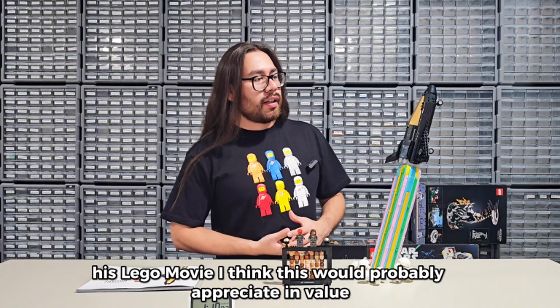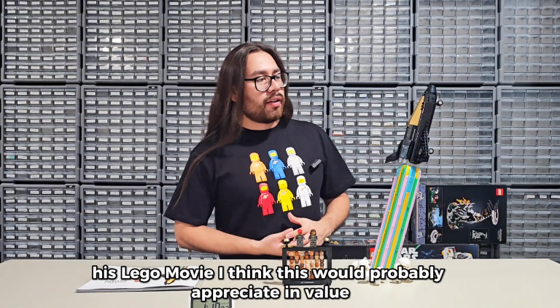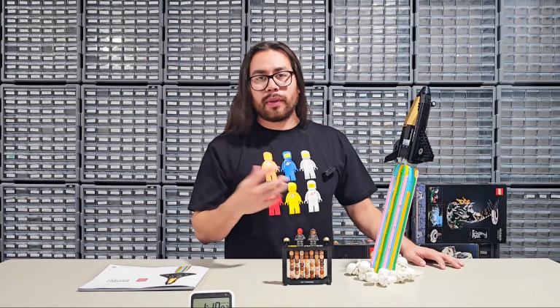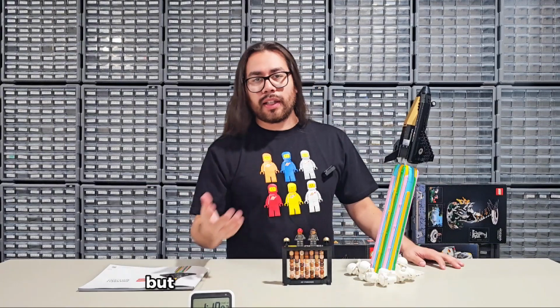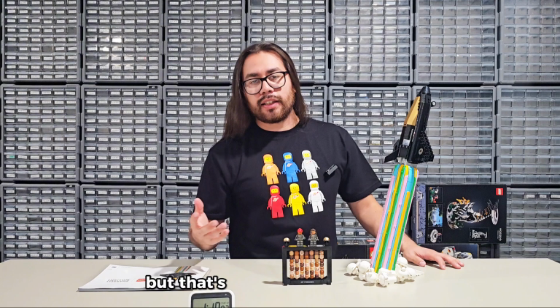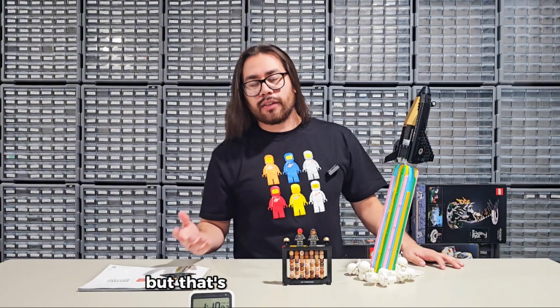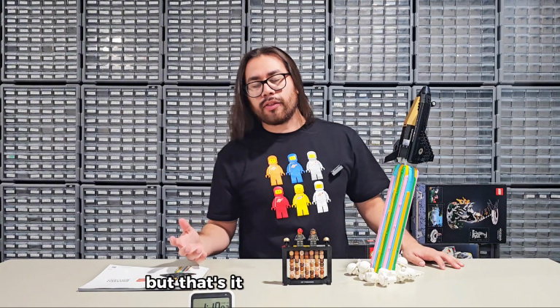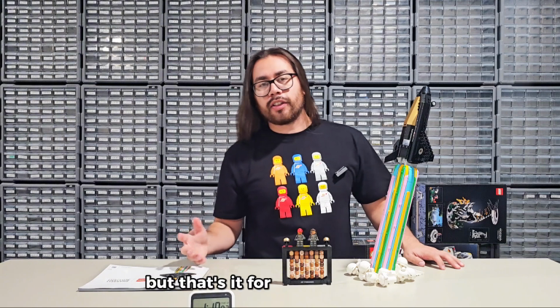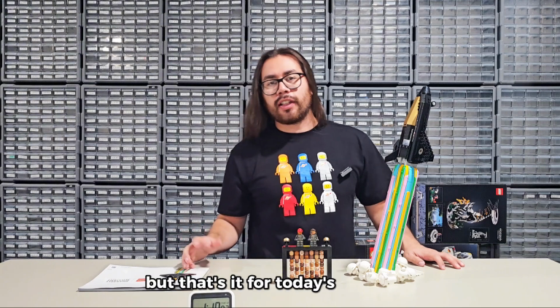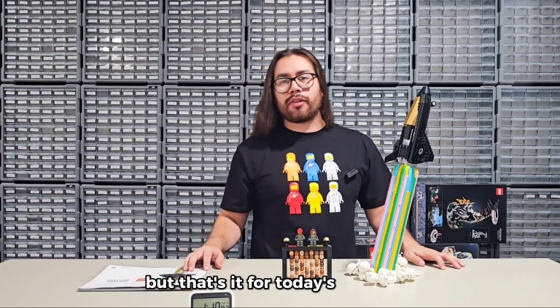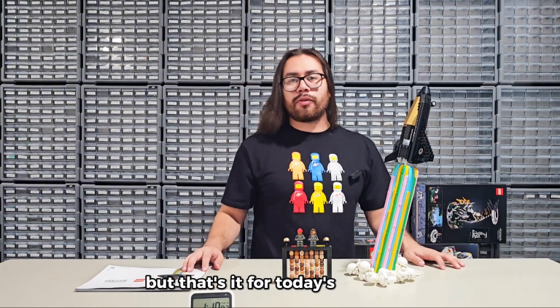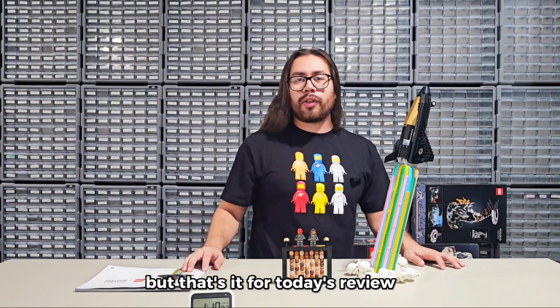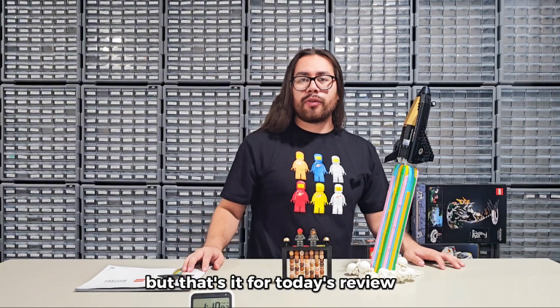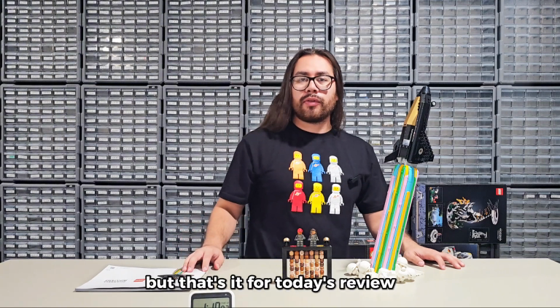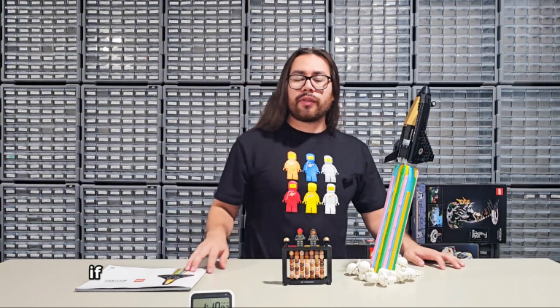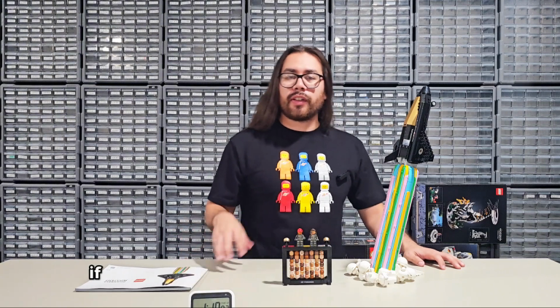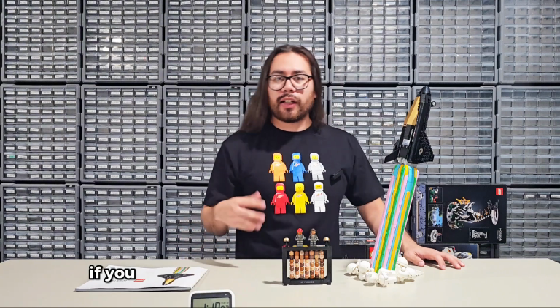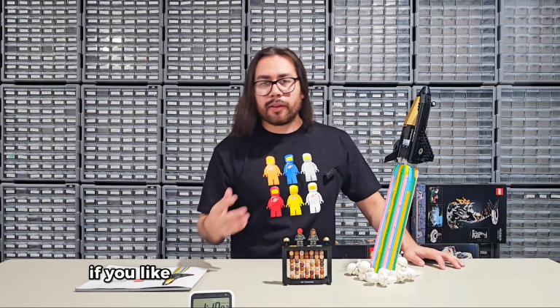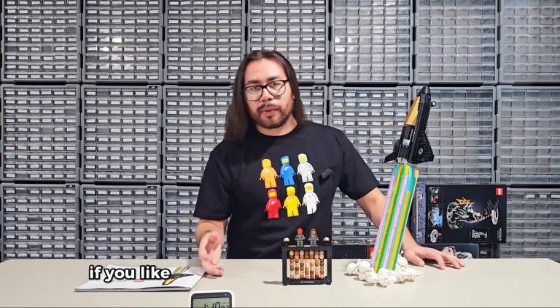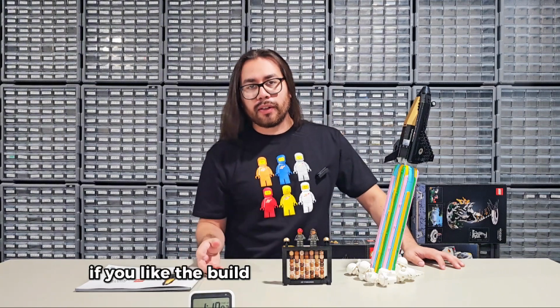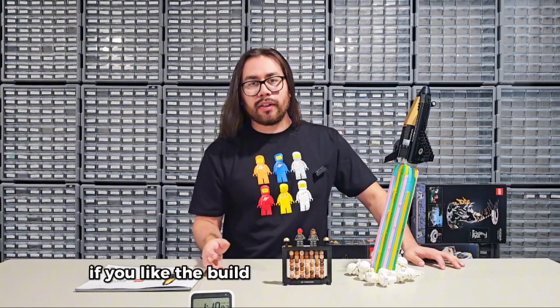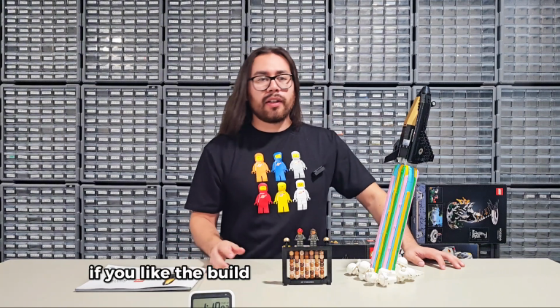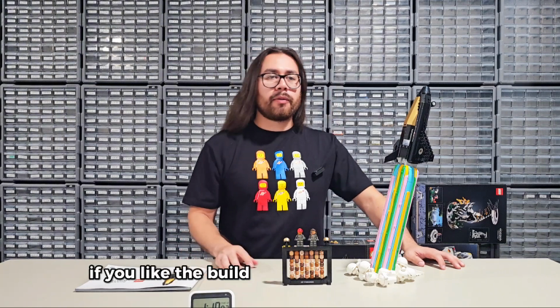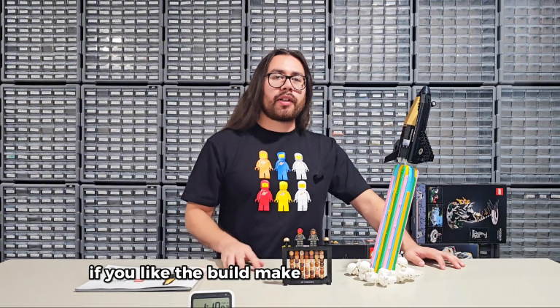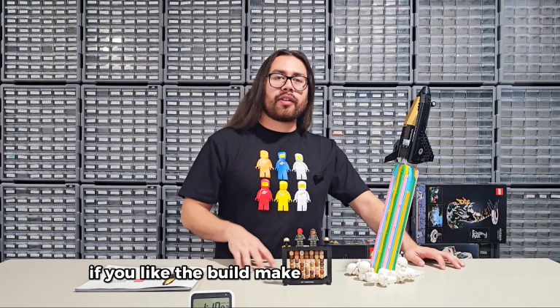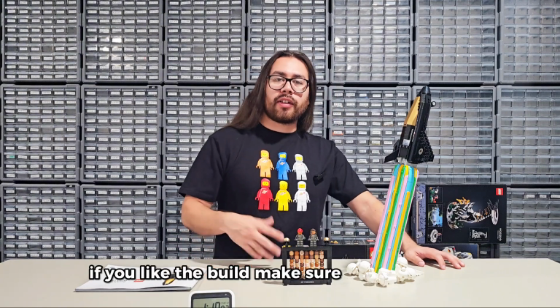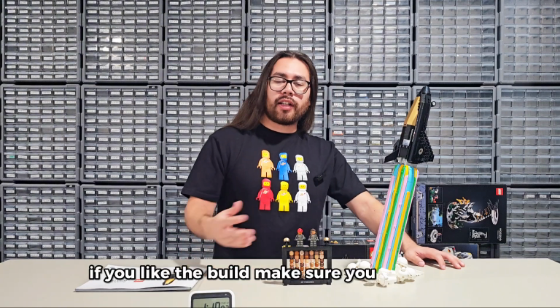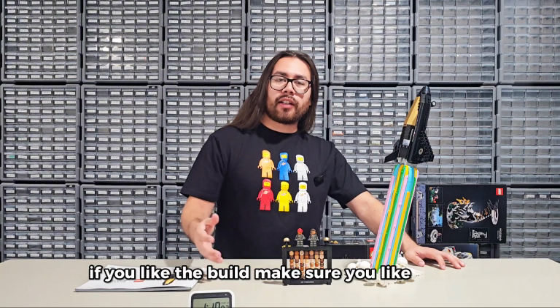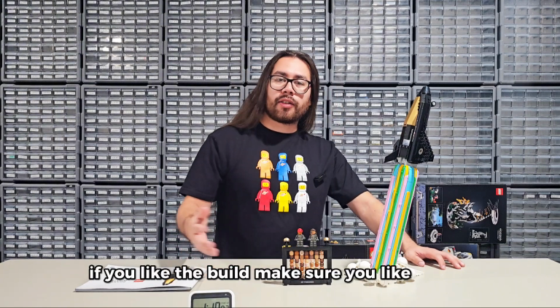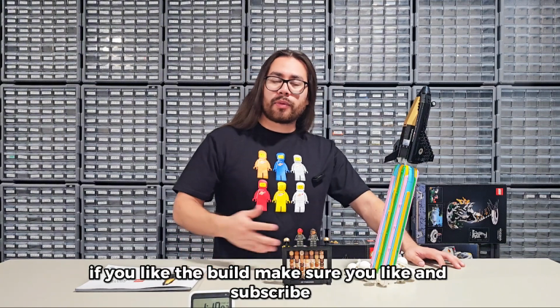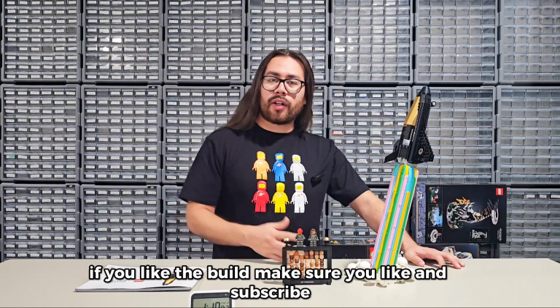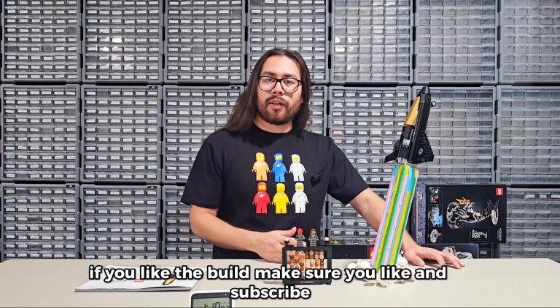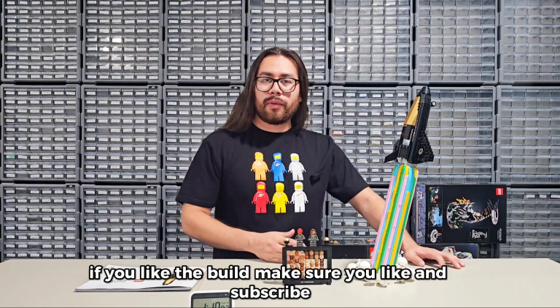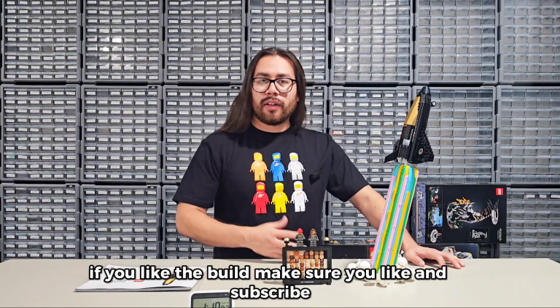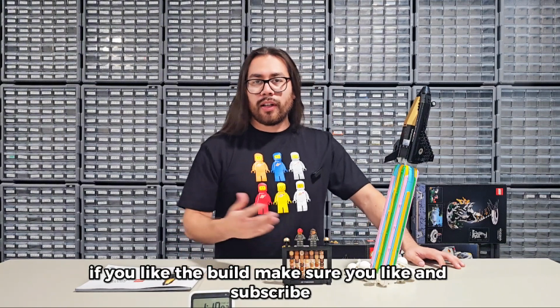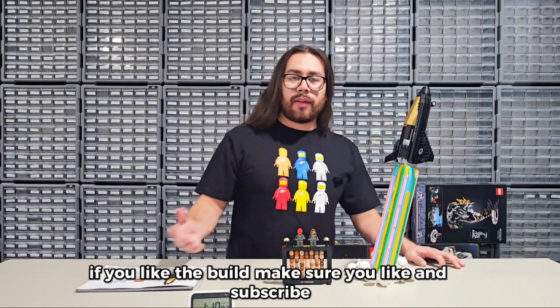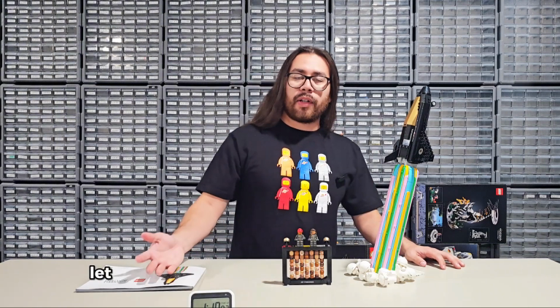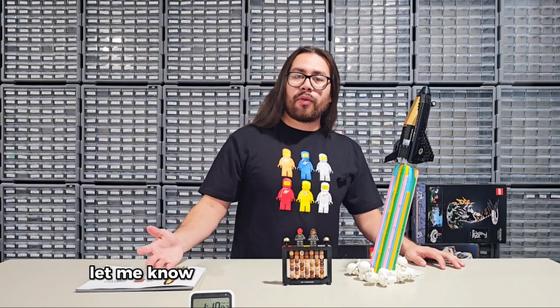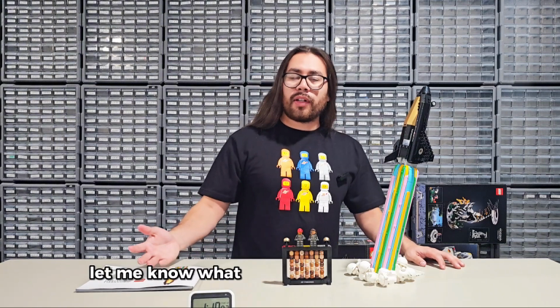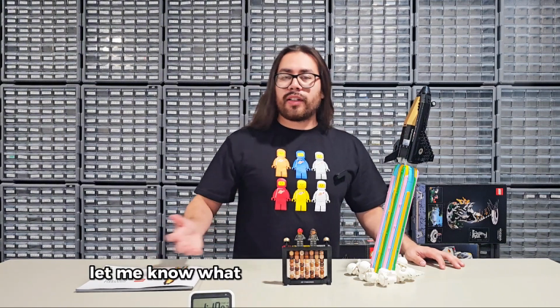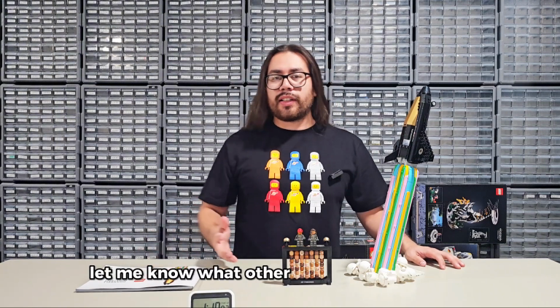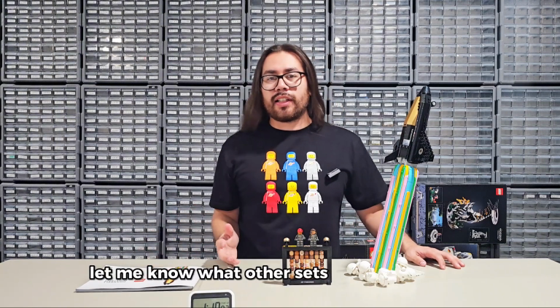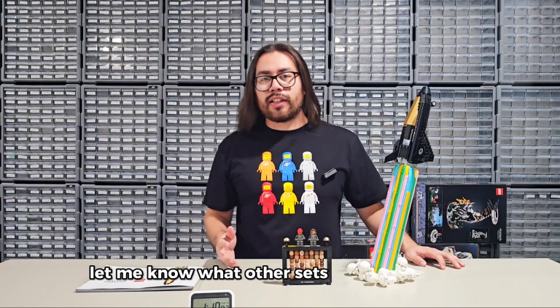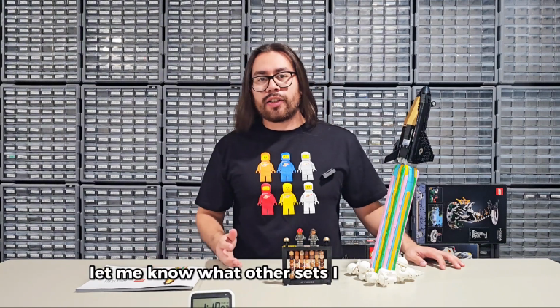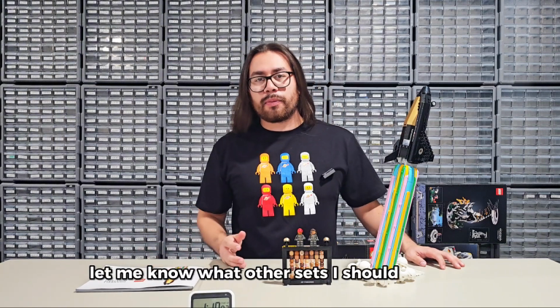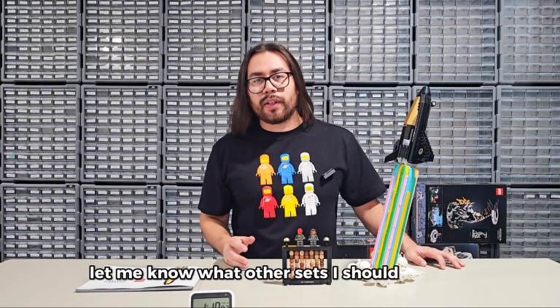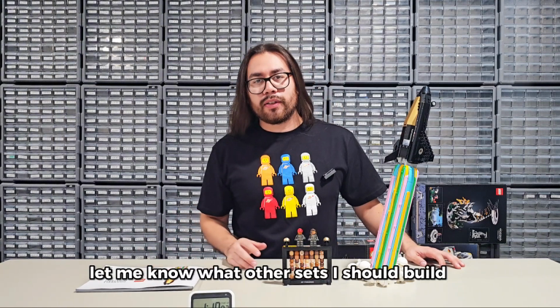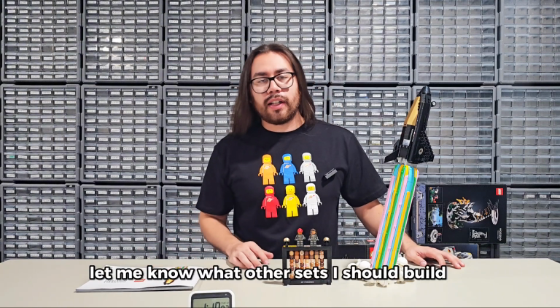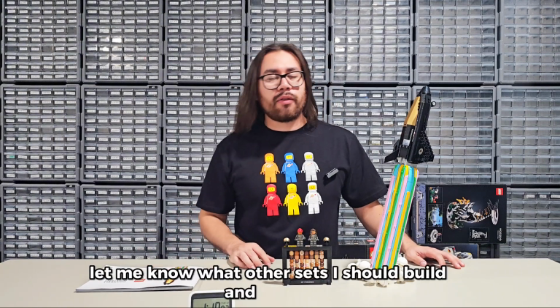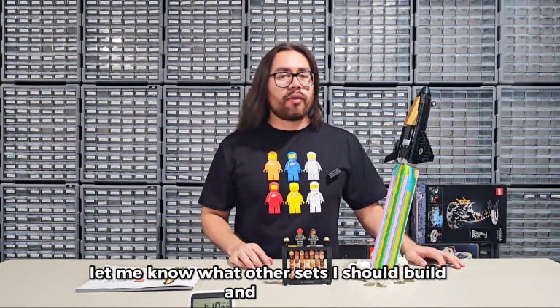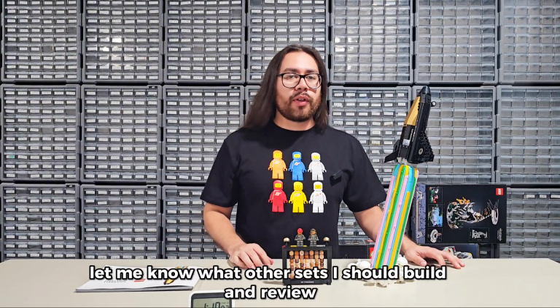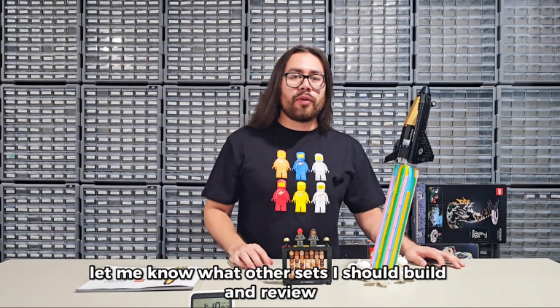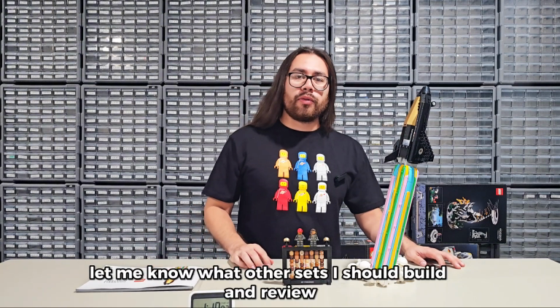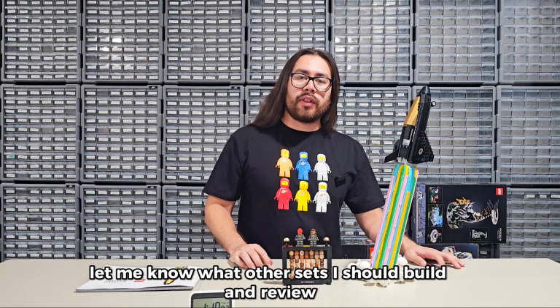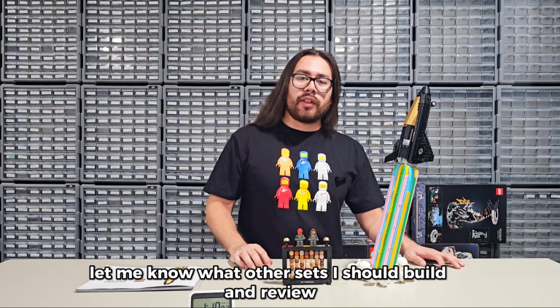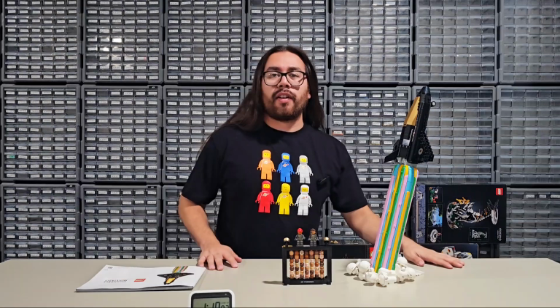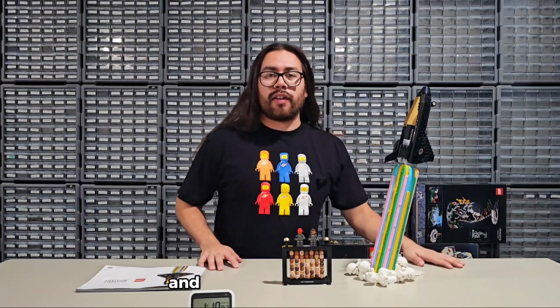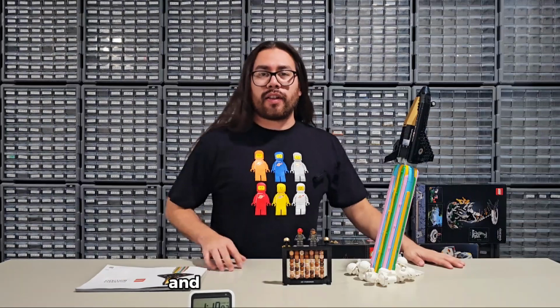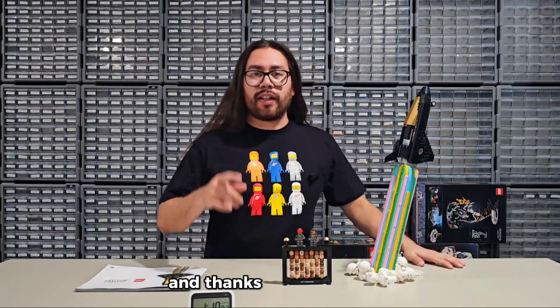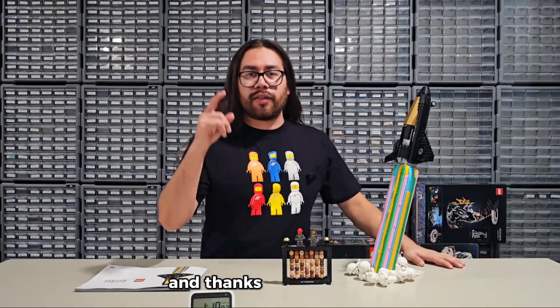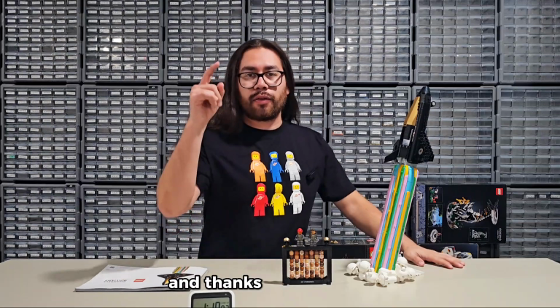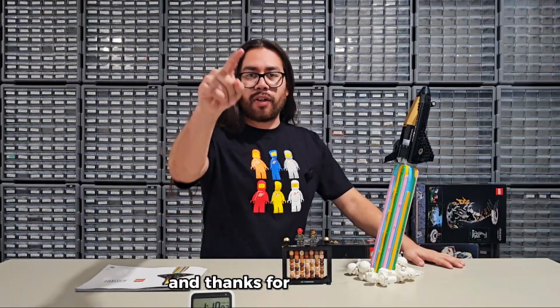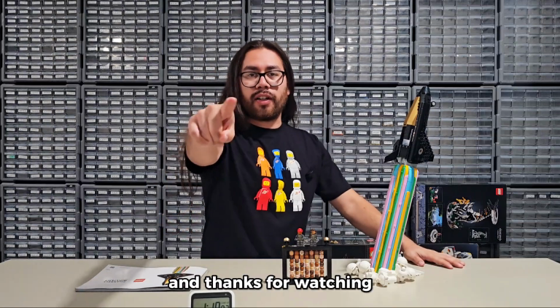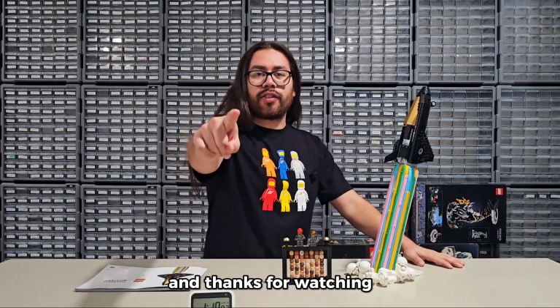But that's it for today's review. If you liked the build, make sure you like and subscribe. Let me know what other sets I should build and review, and thanks for watching.